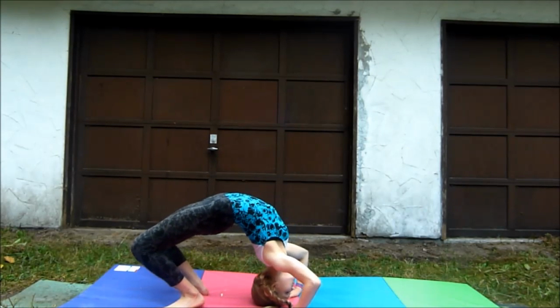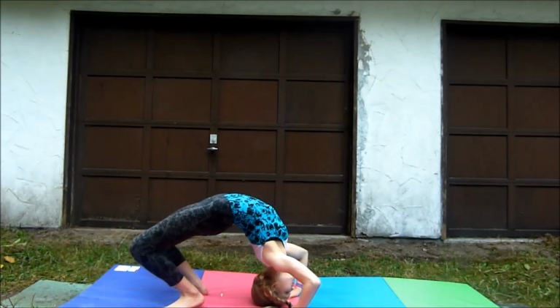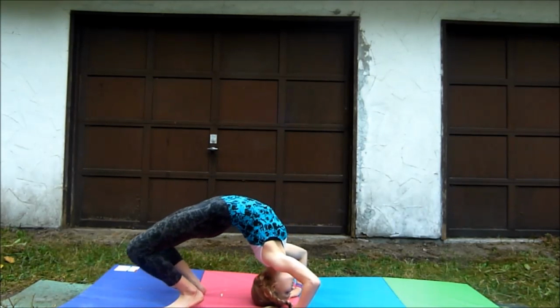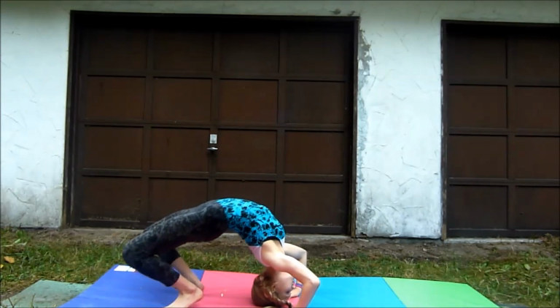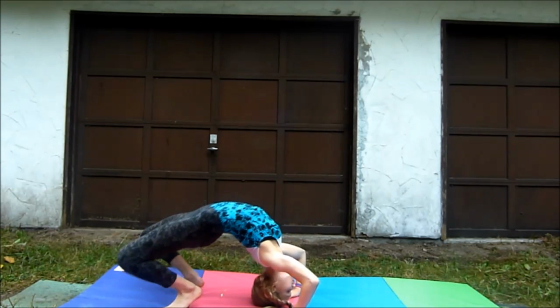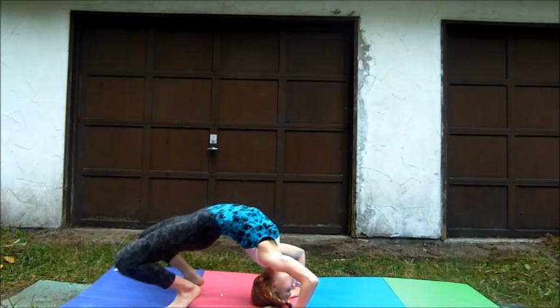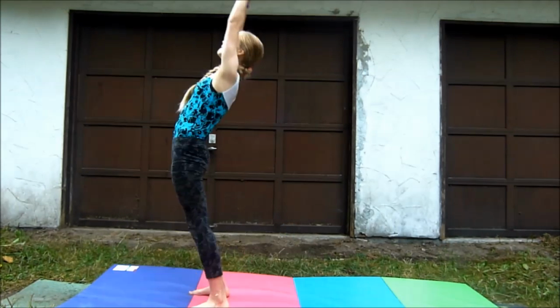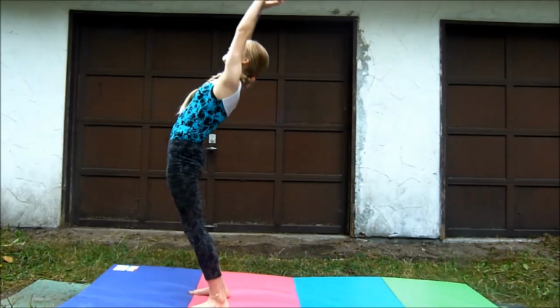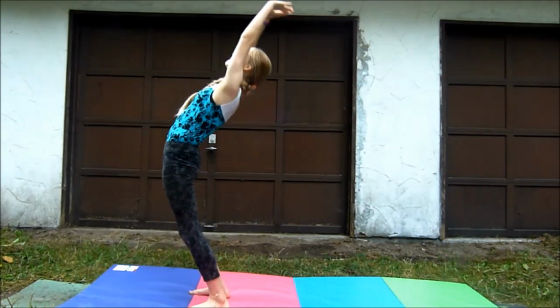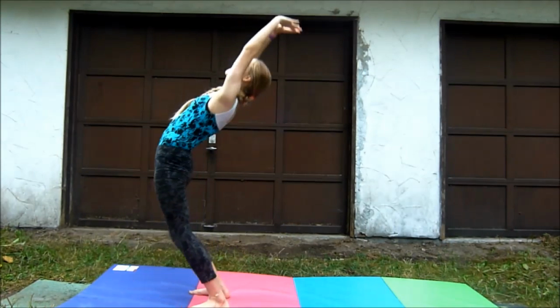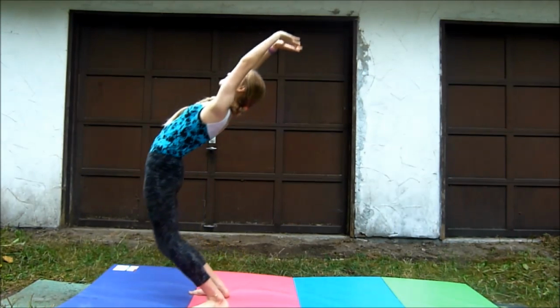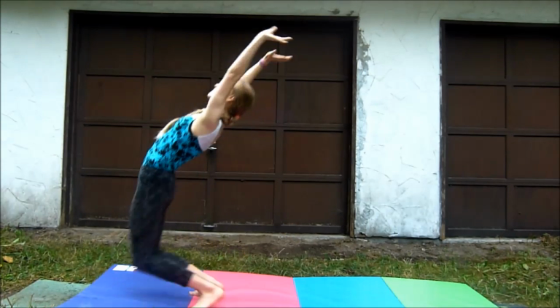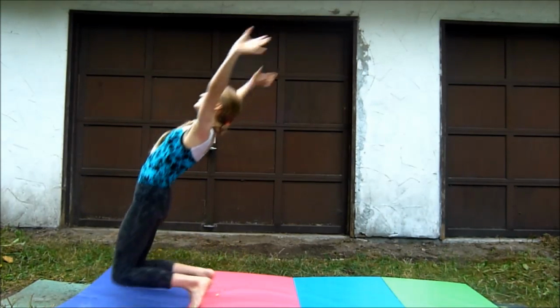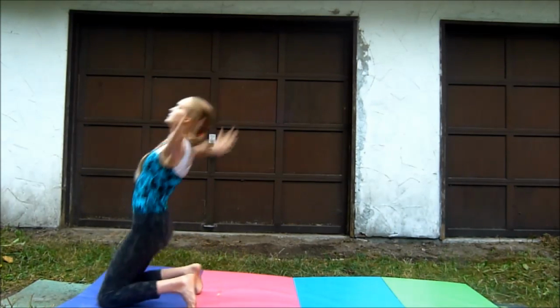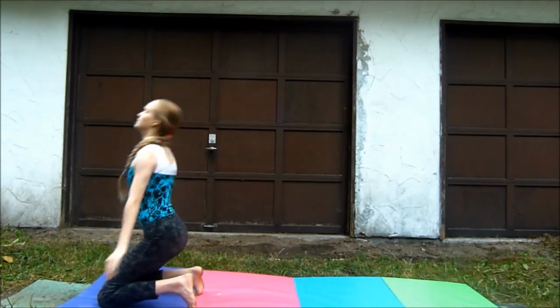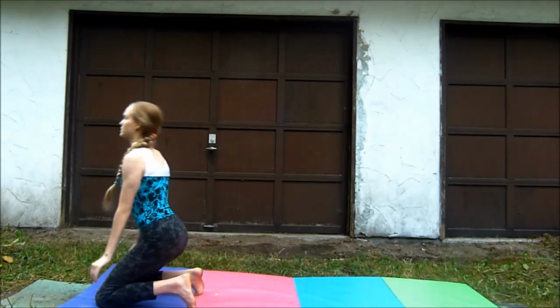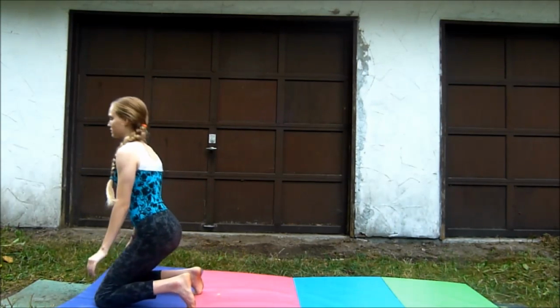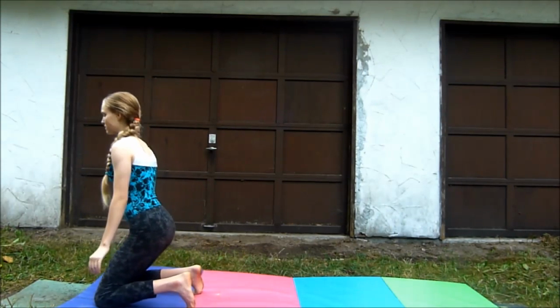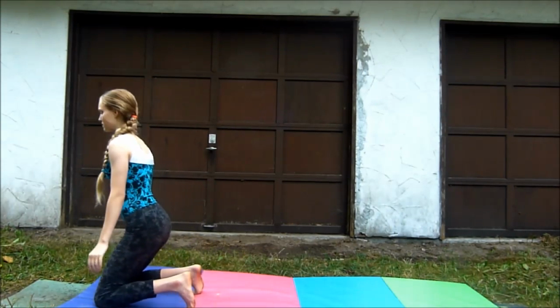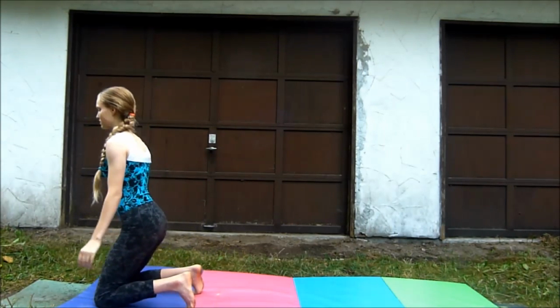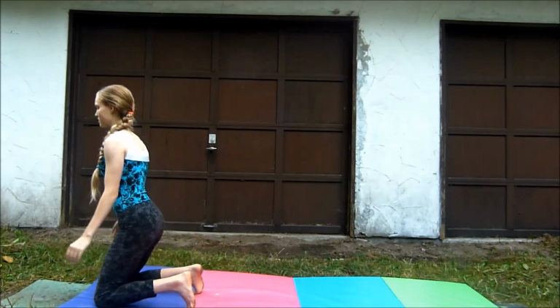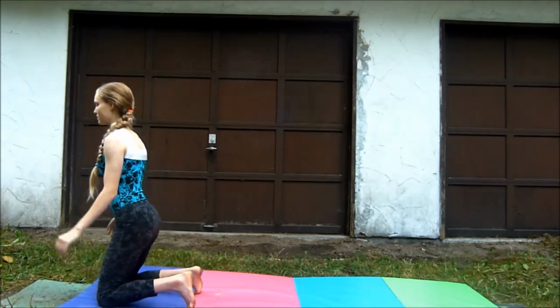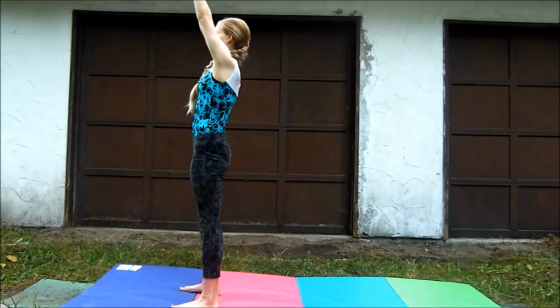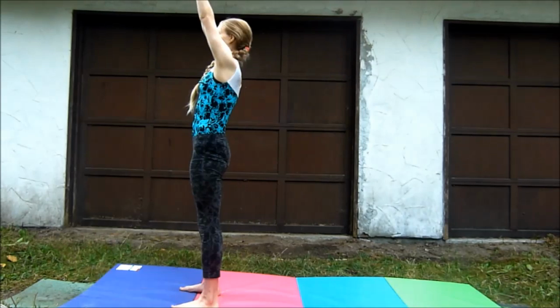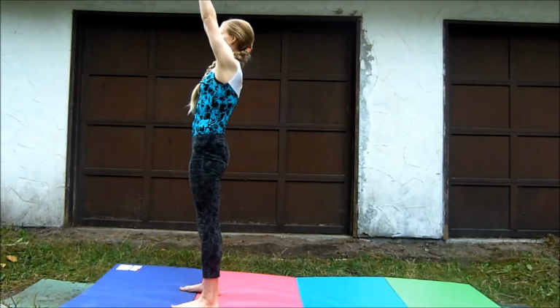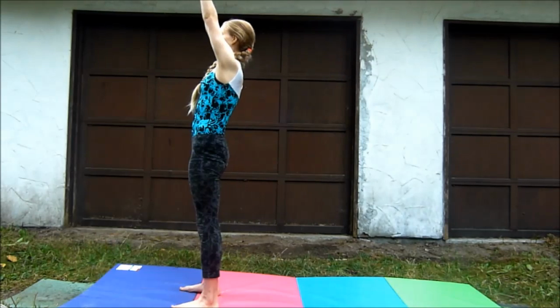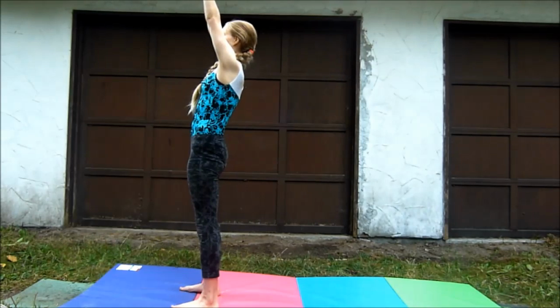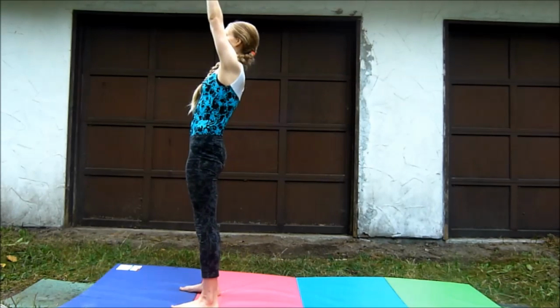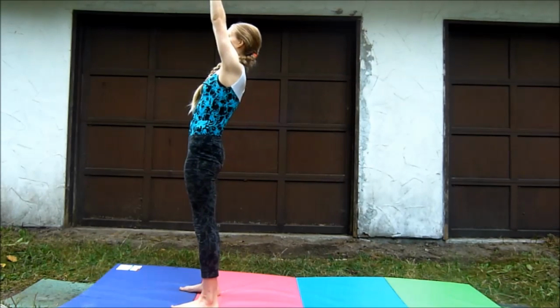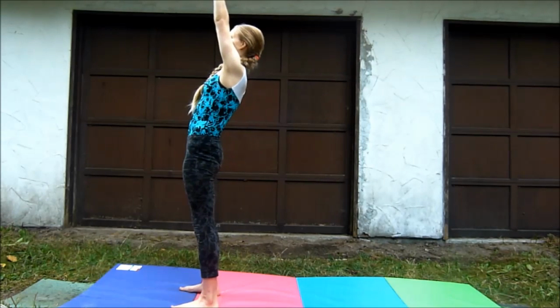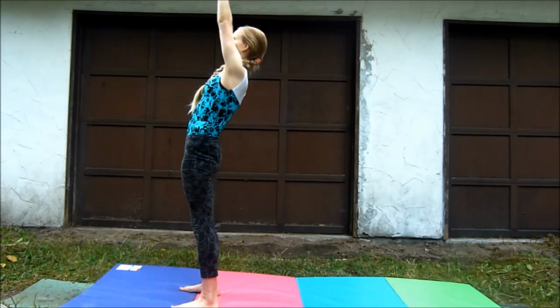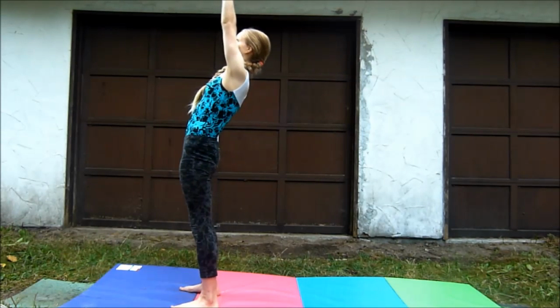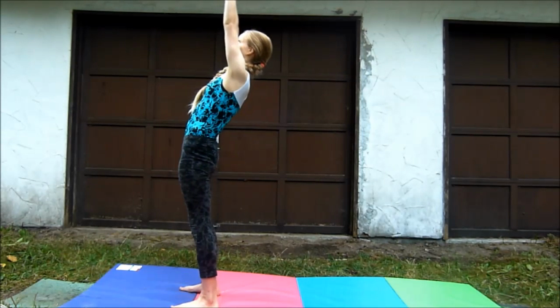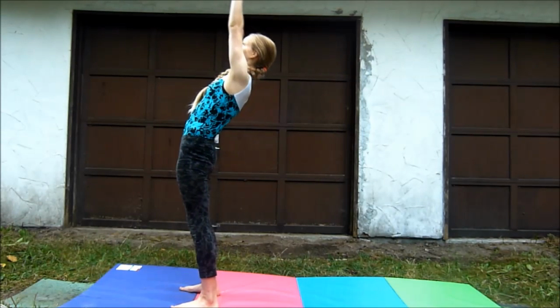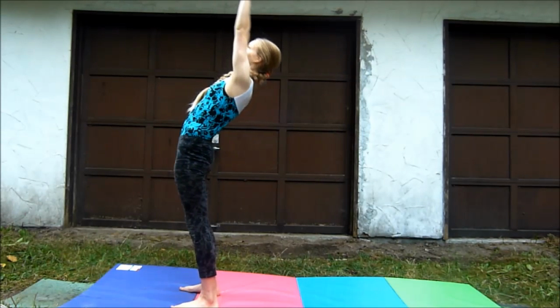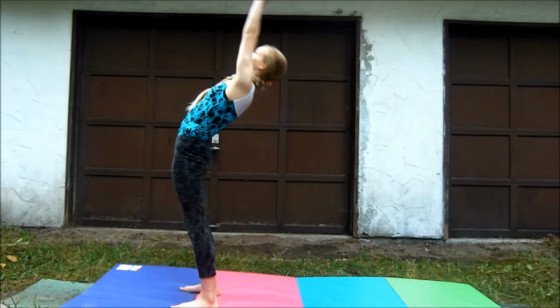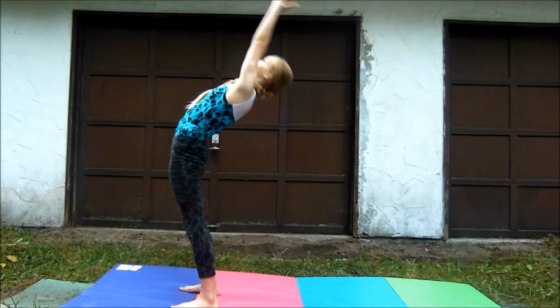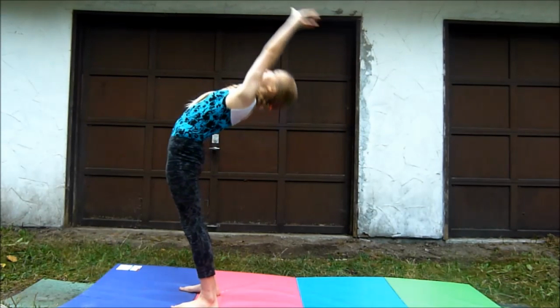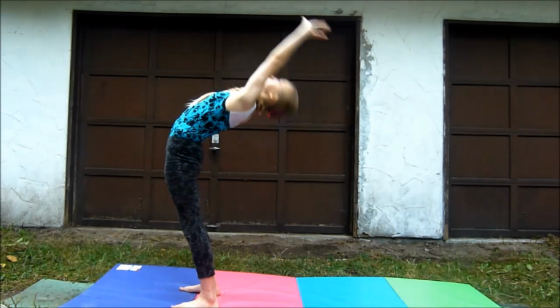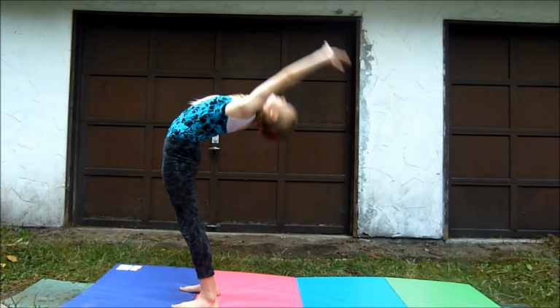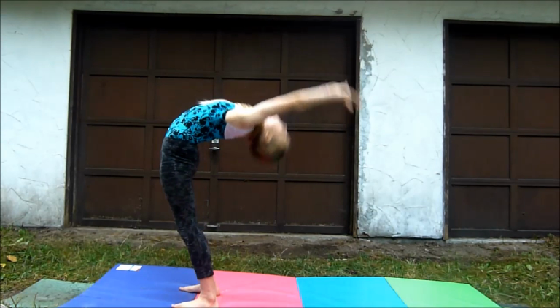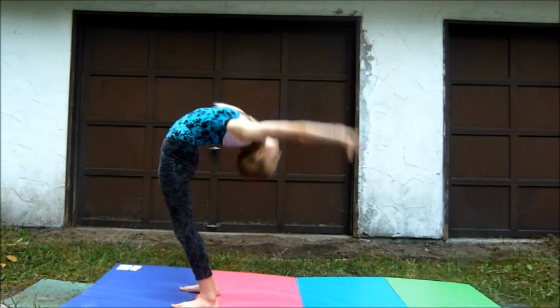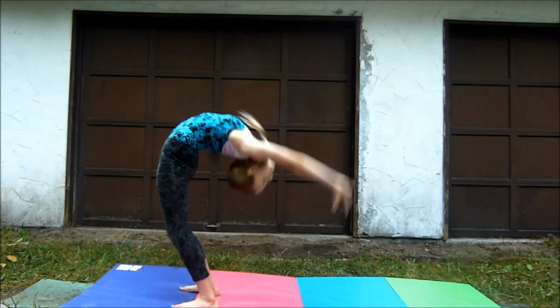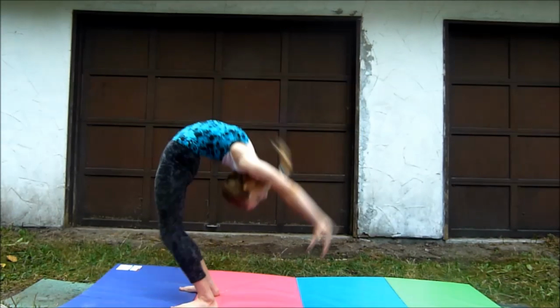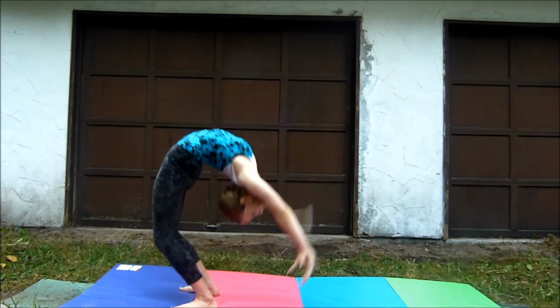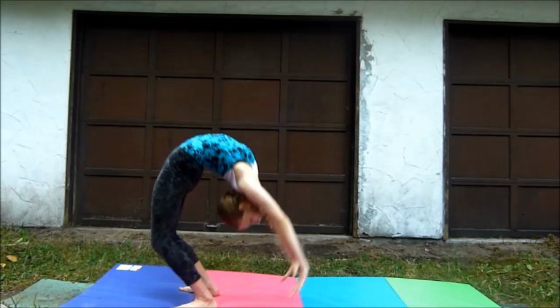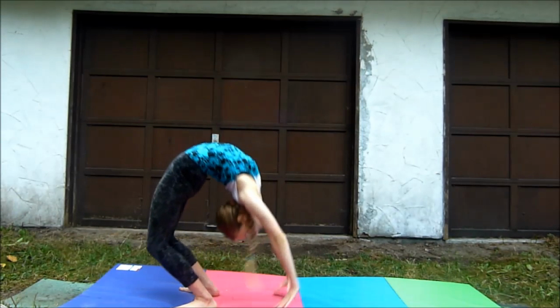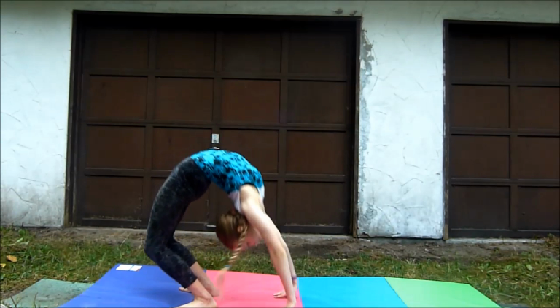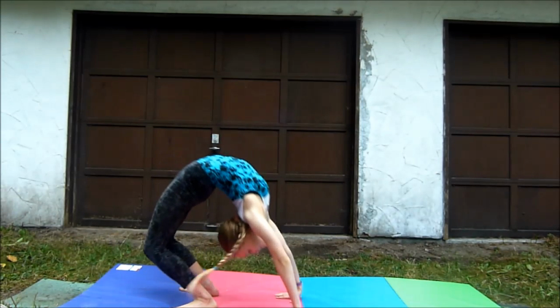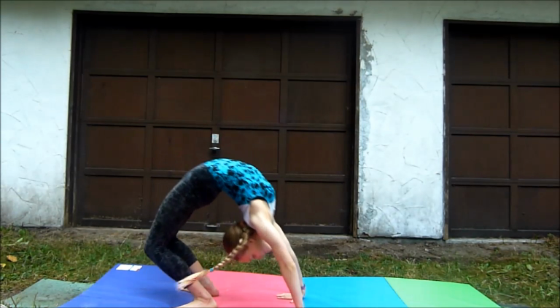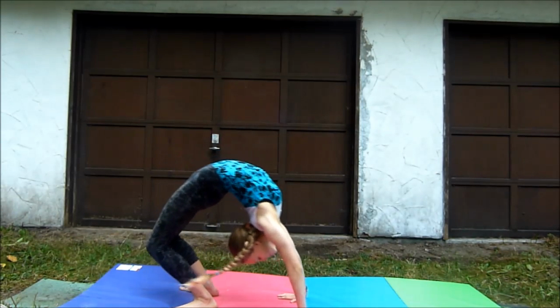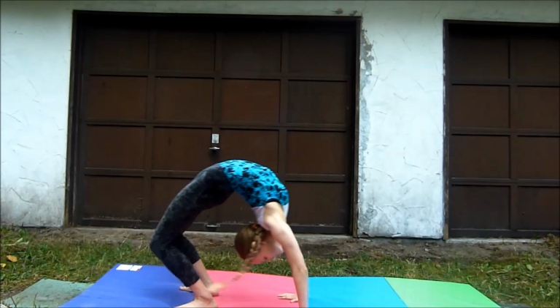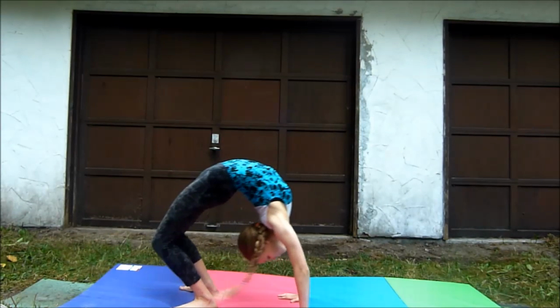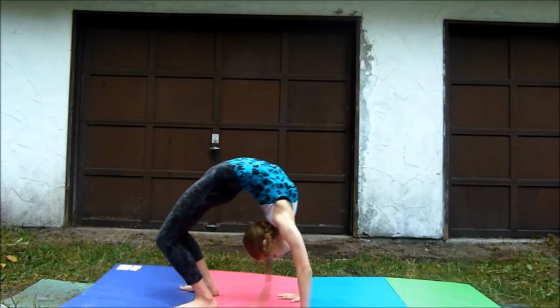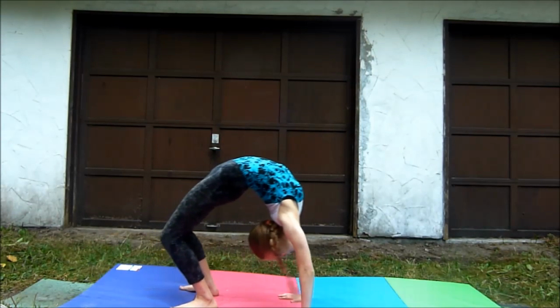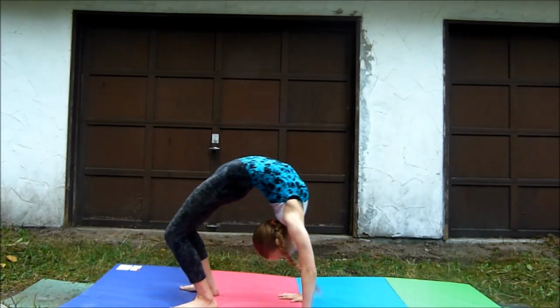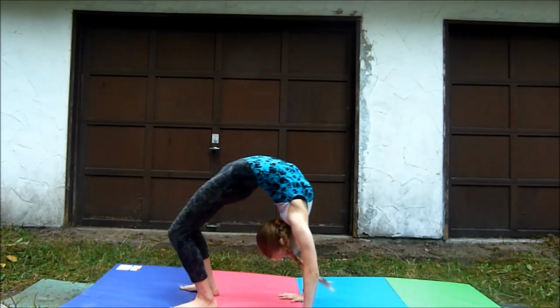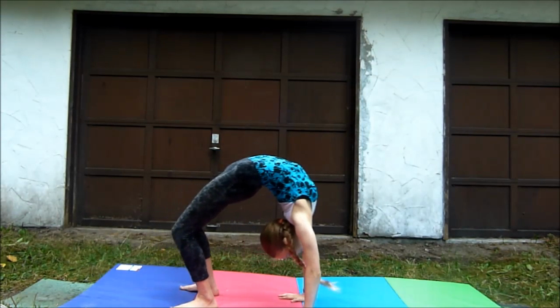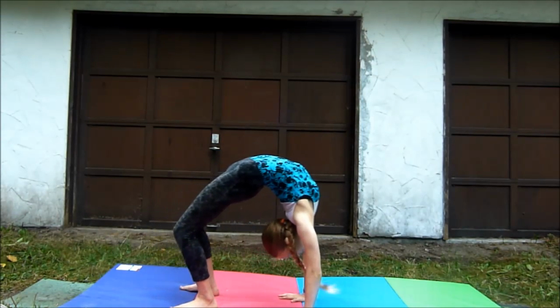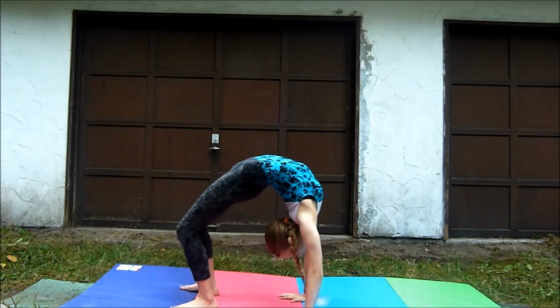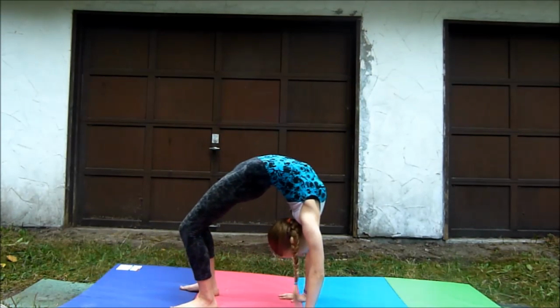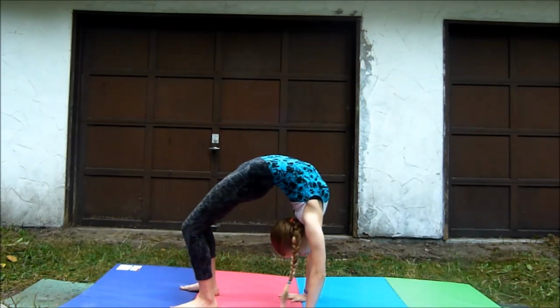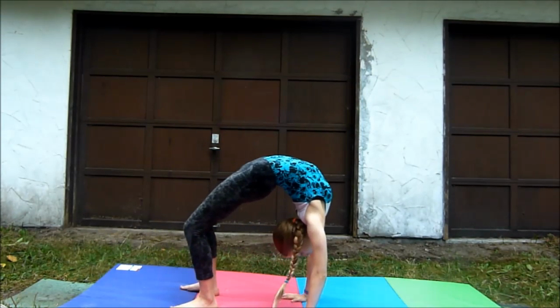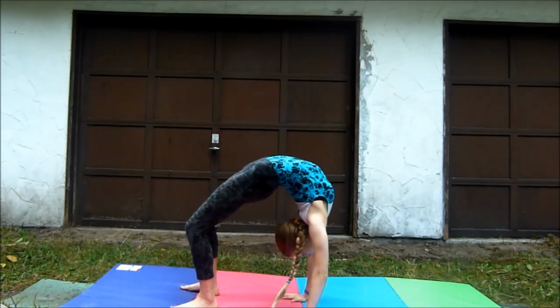Also don't push your hips very far forward while leaning back so you won't fall on your knees. When you are bending back, you want to make sure you go straight back and do not twist to the side.